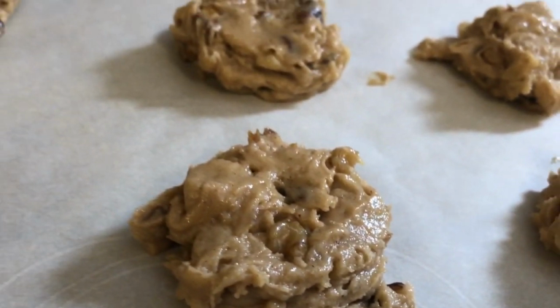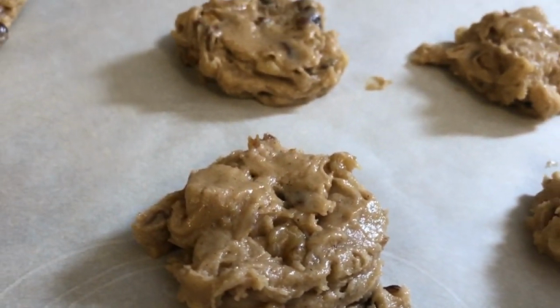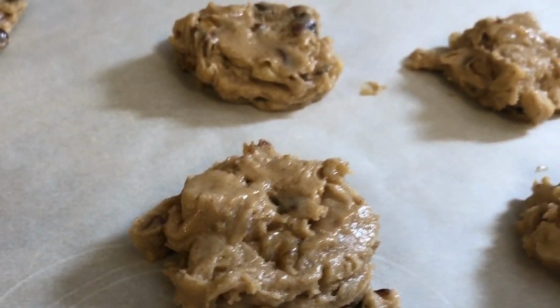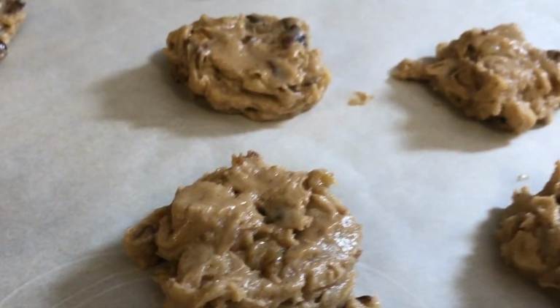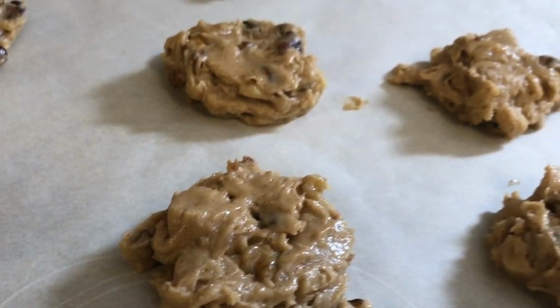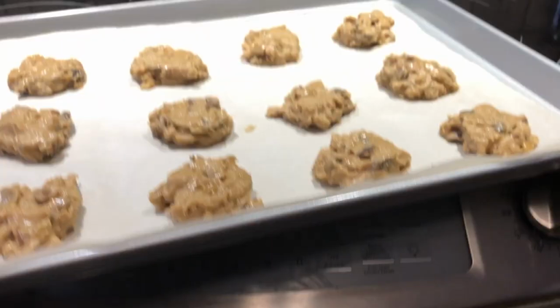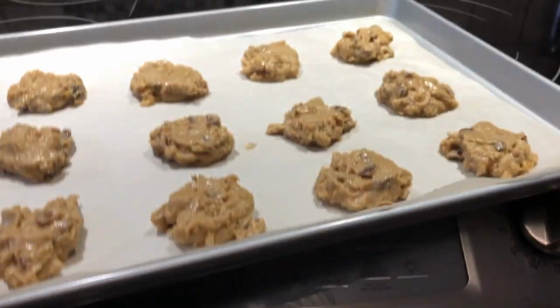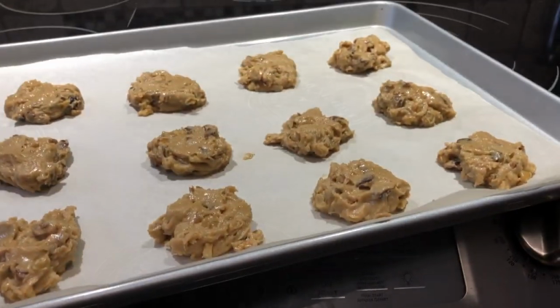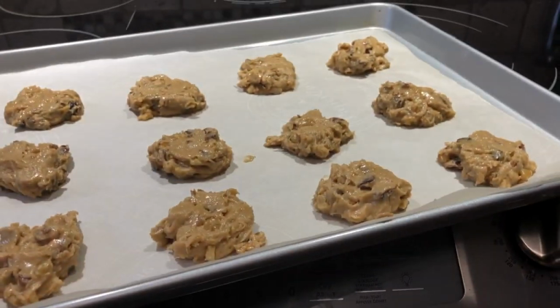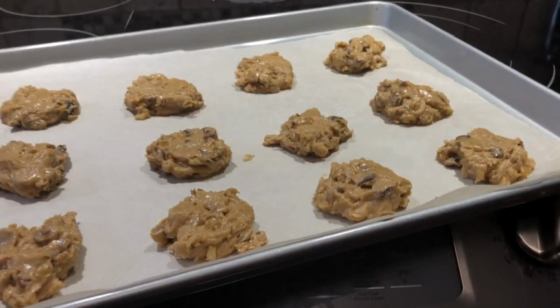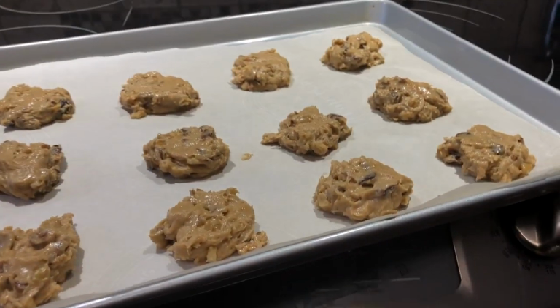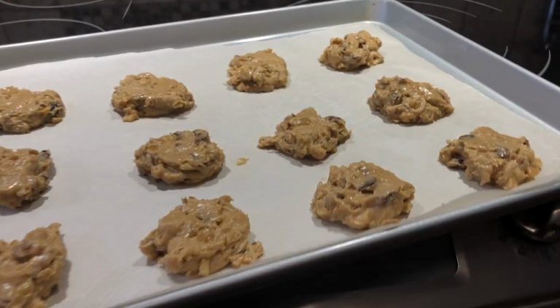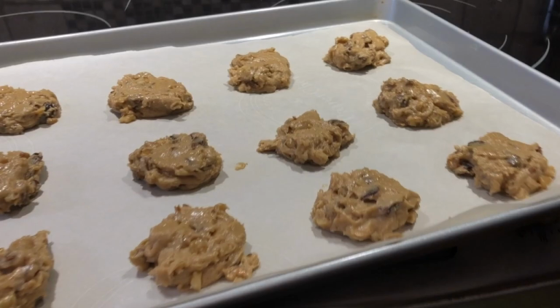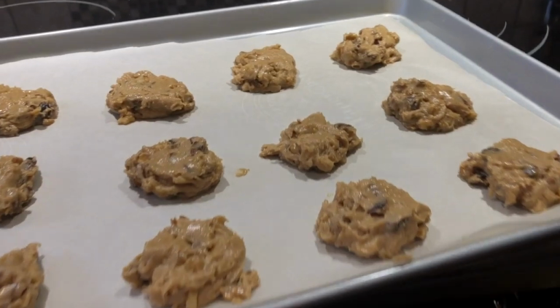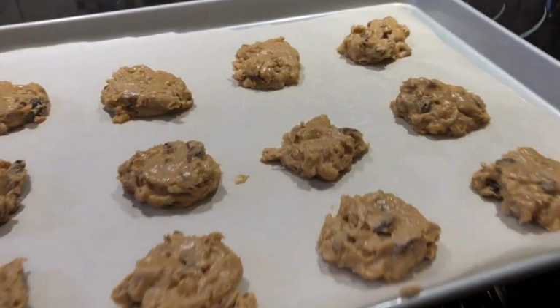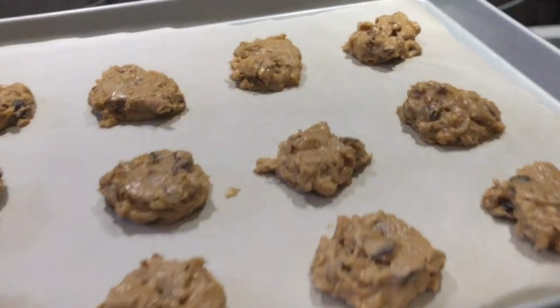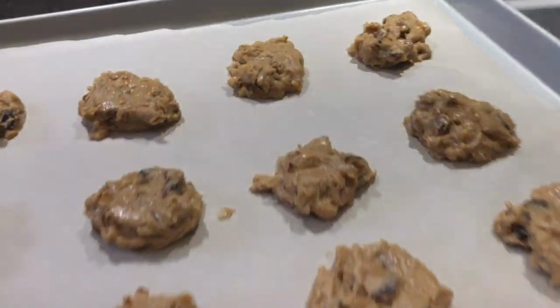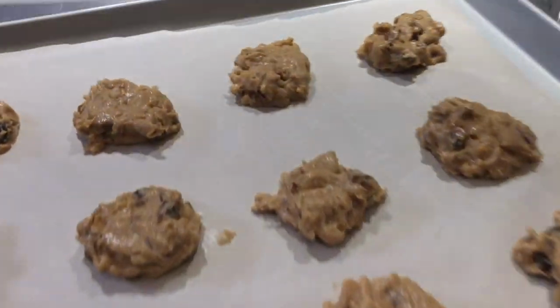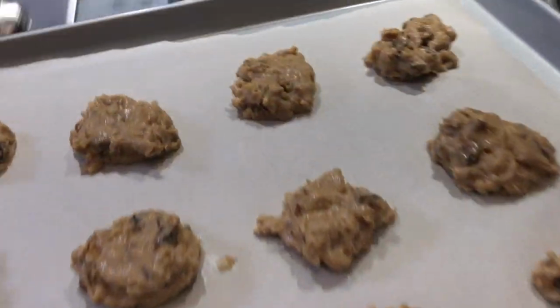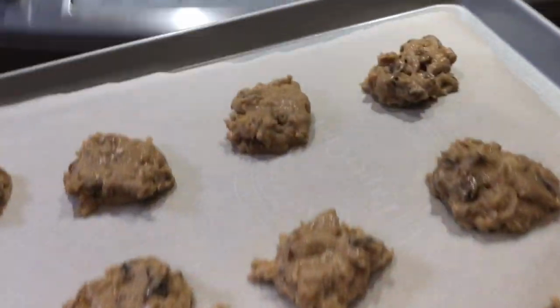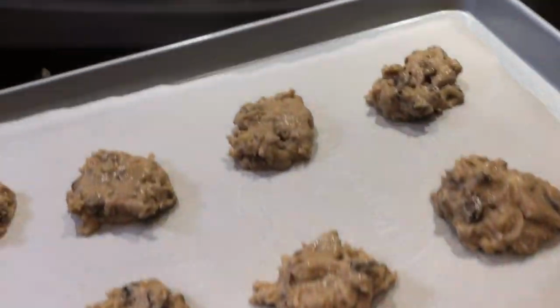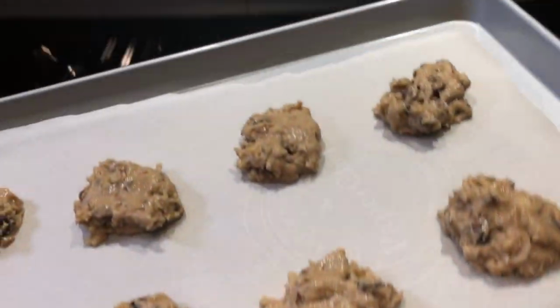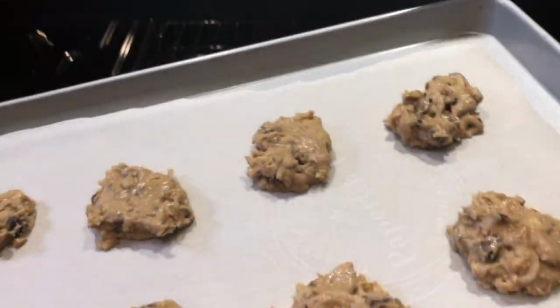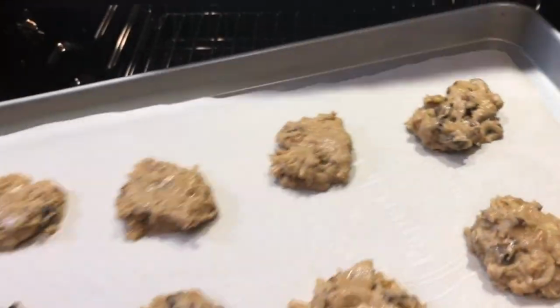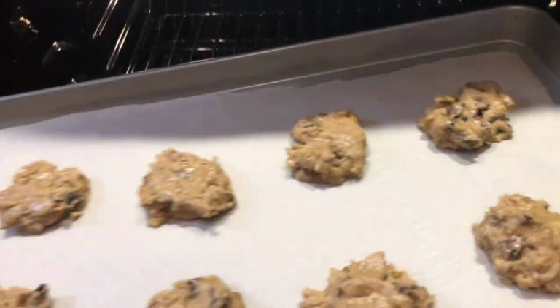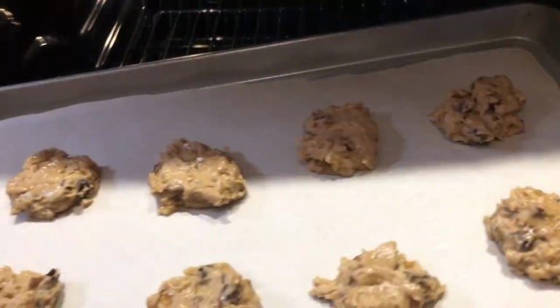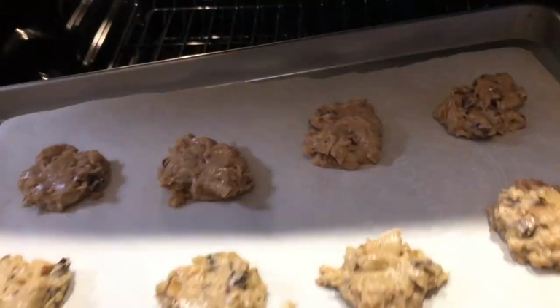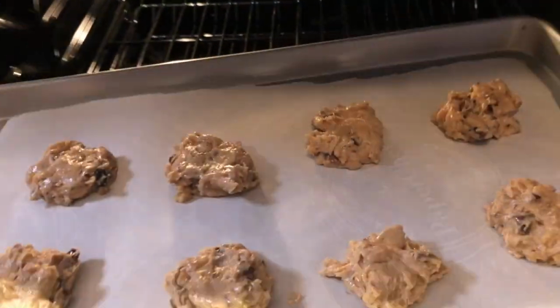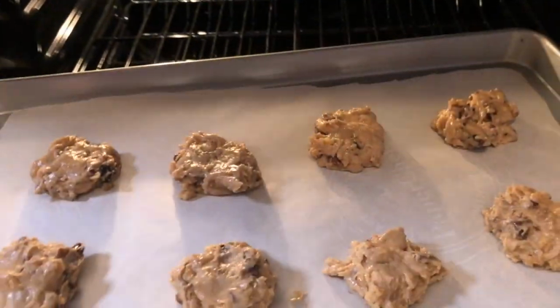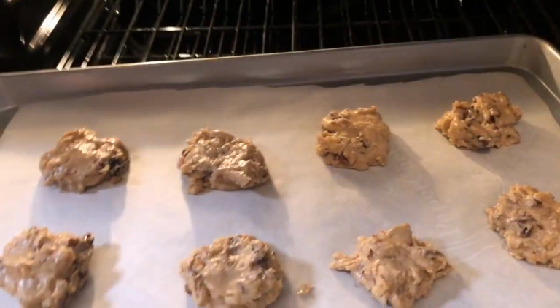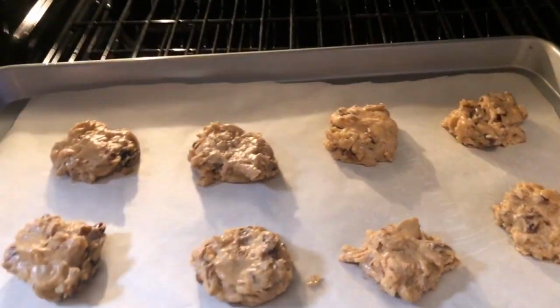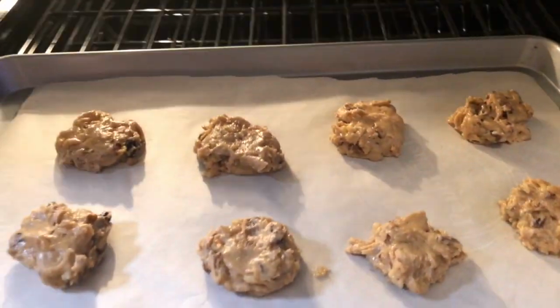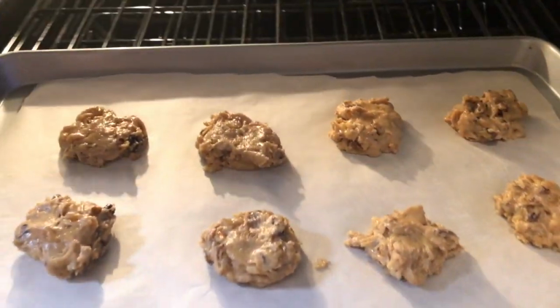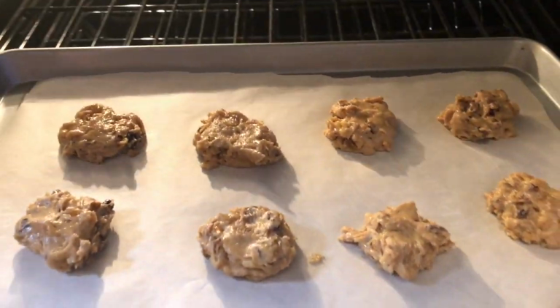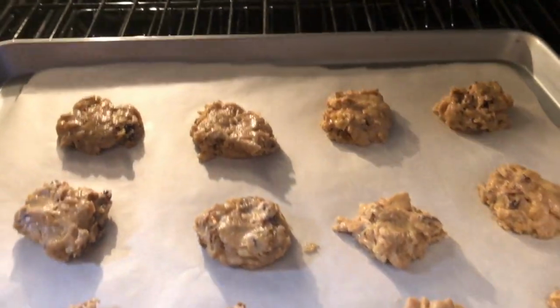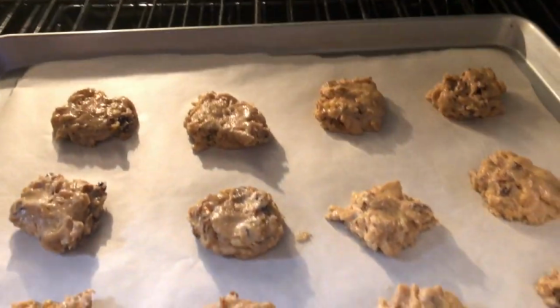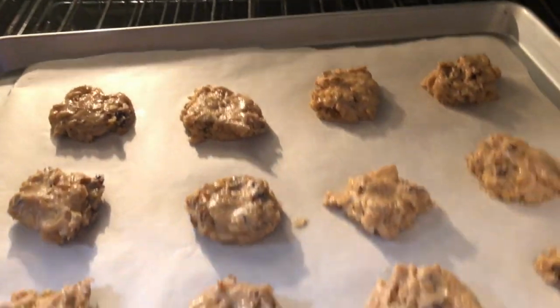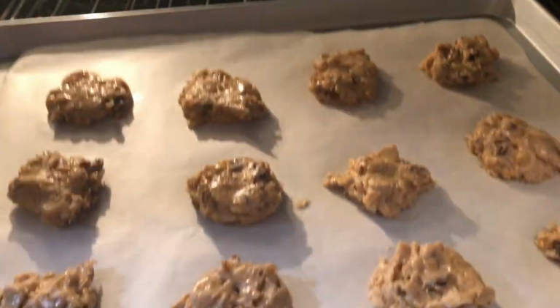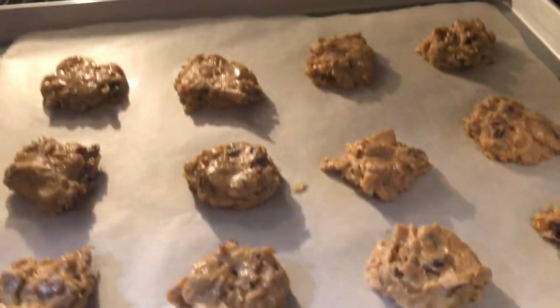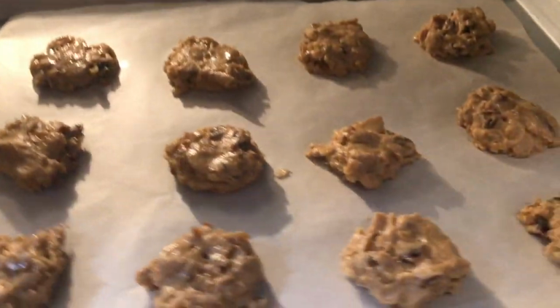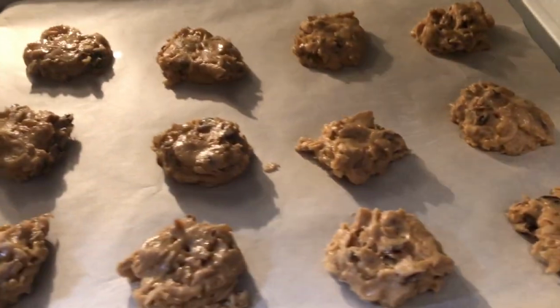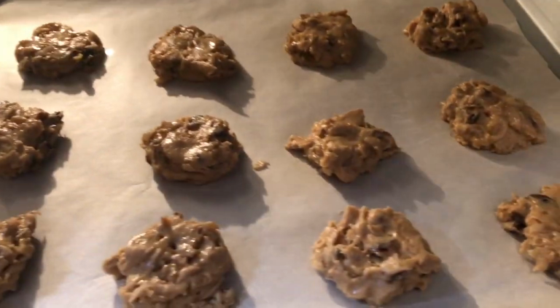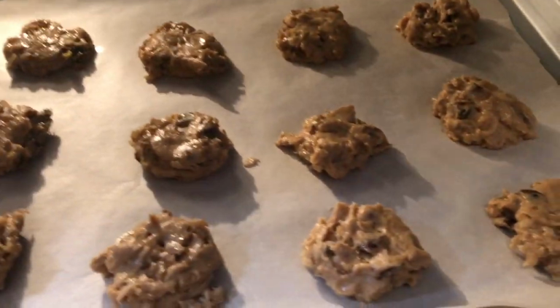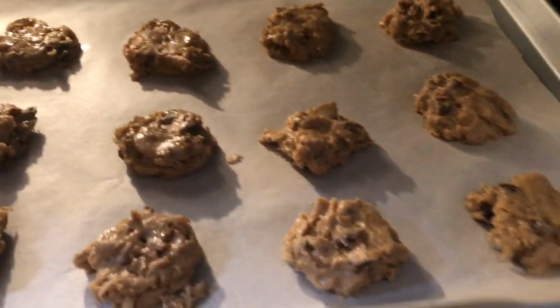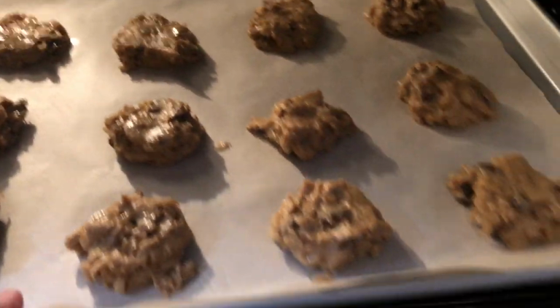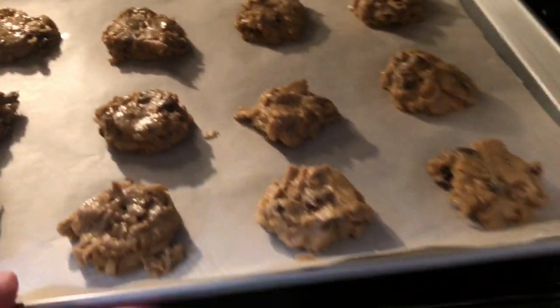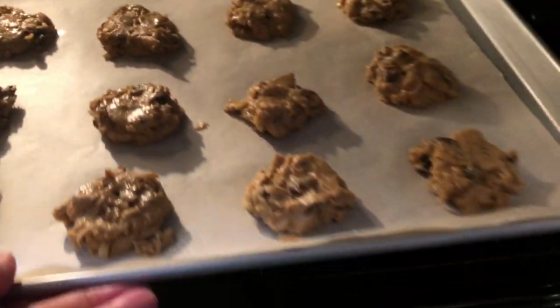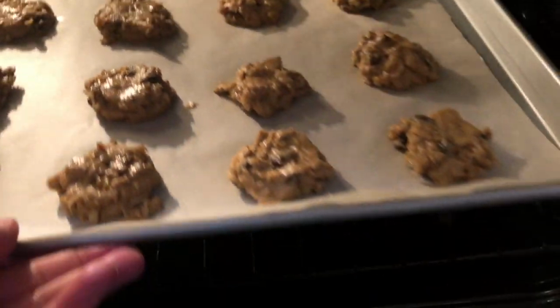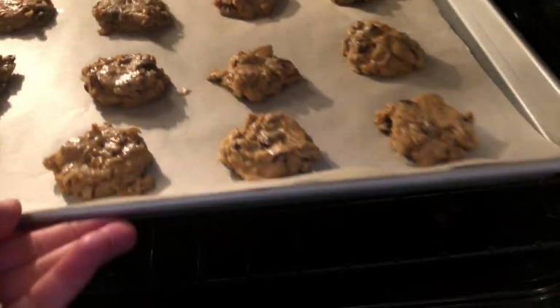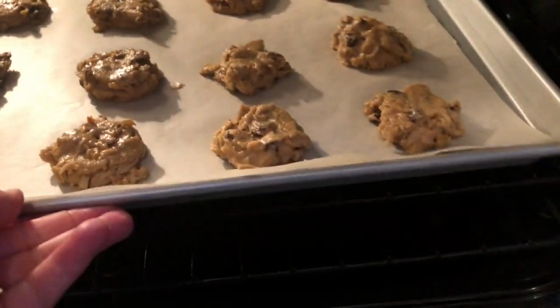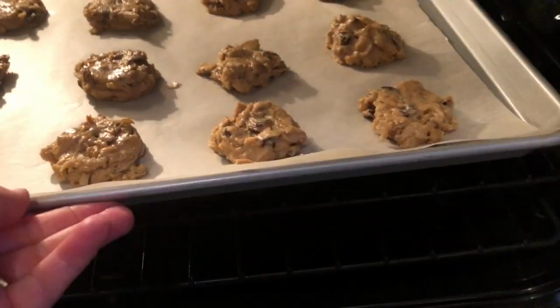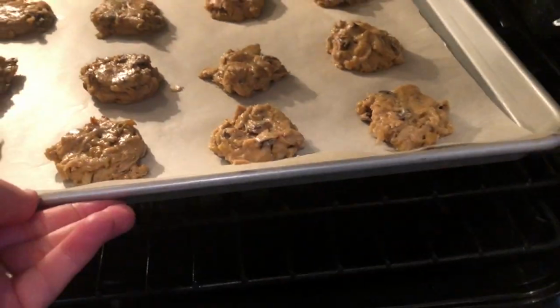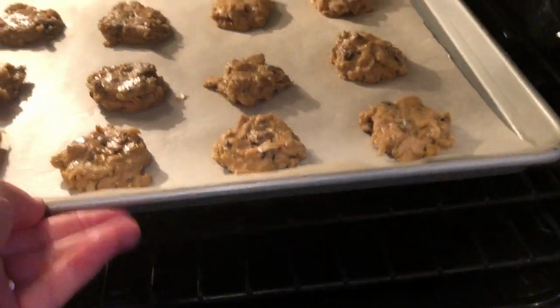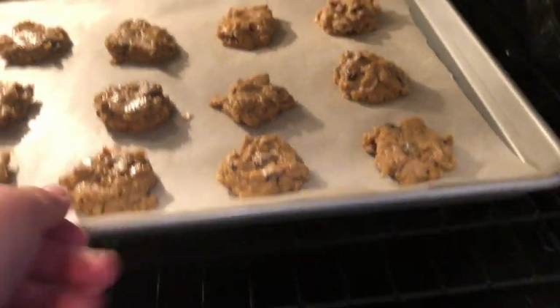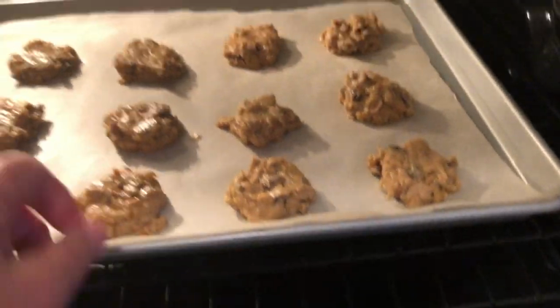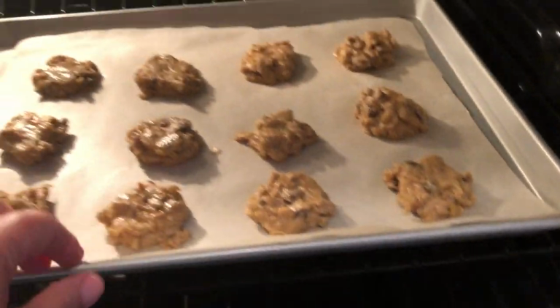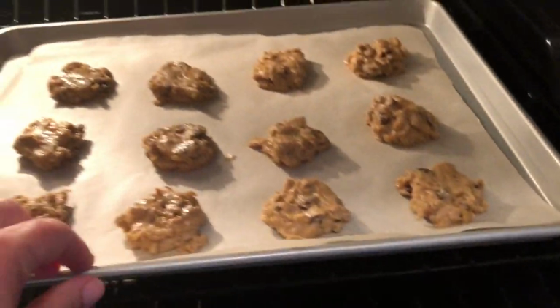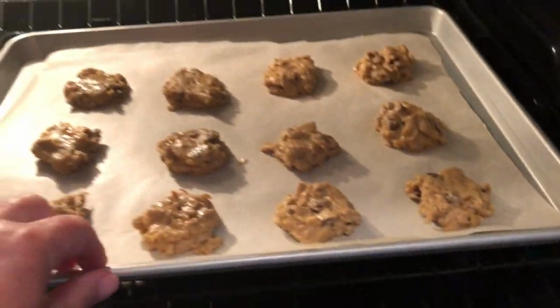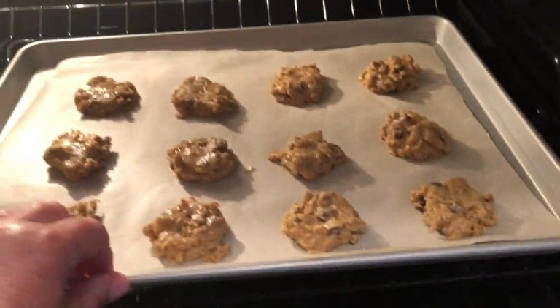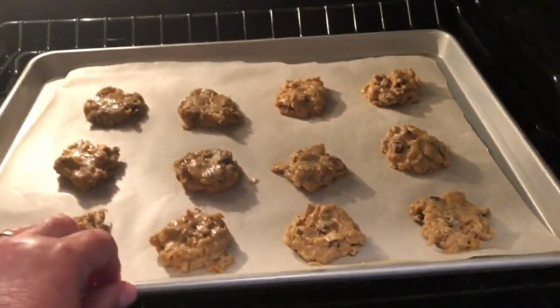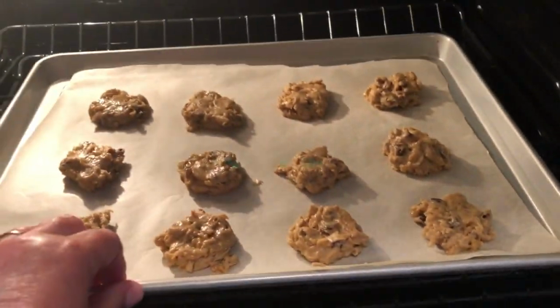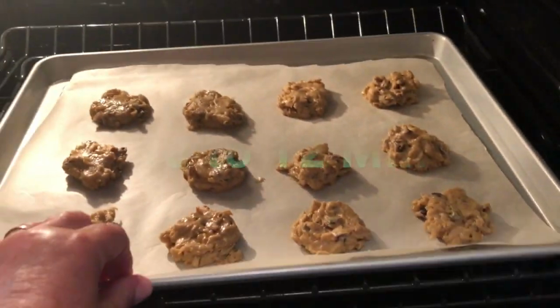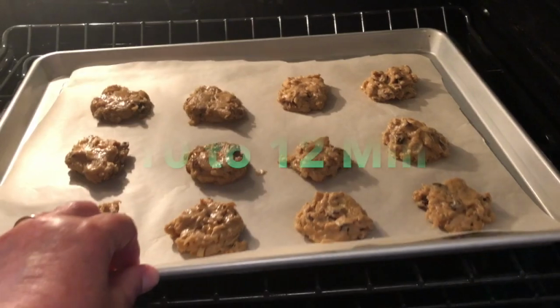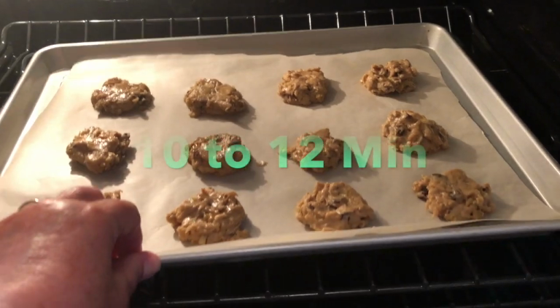So when you're ready, place it in the oven at 350 degrees for about 10 to 12 minutes. And keep an eye on it, of course.